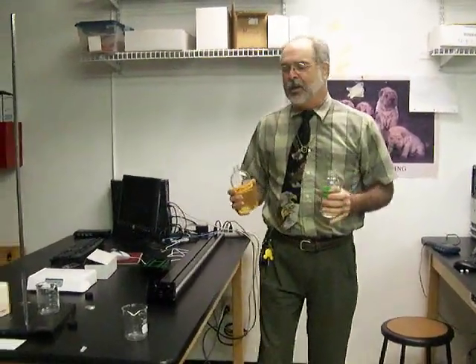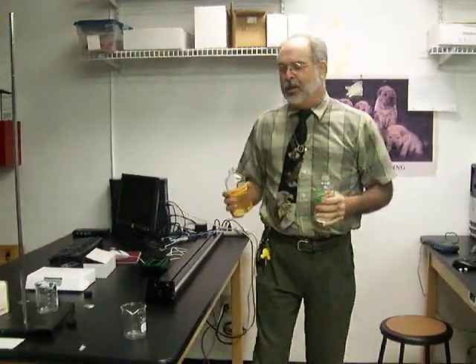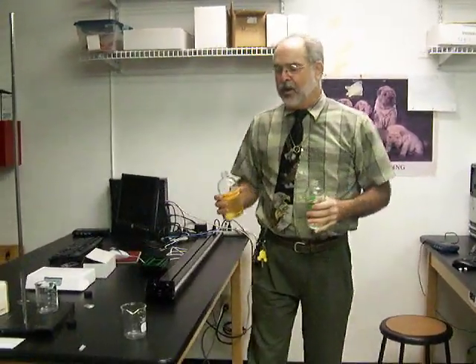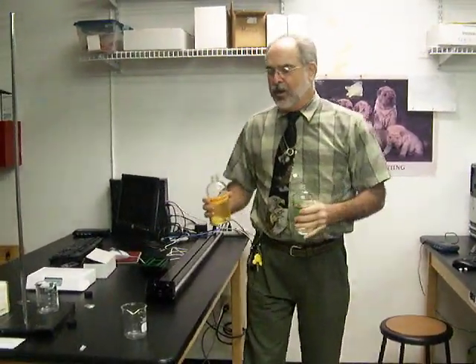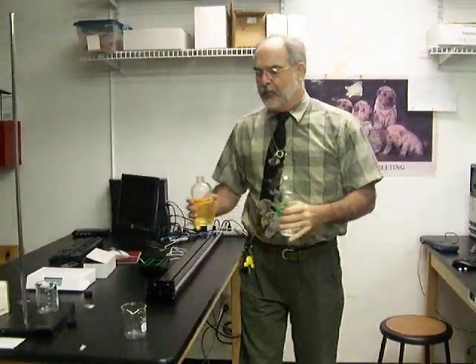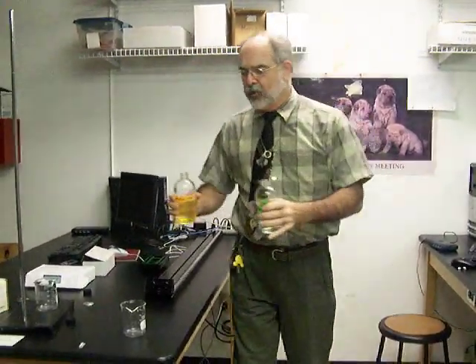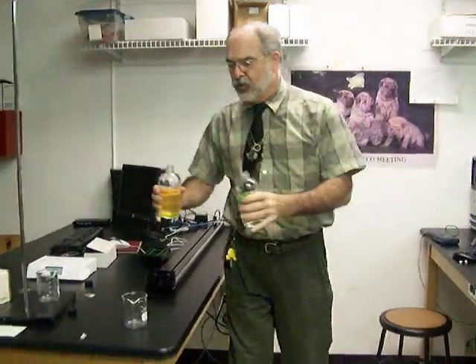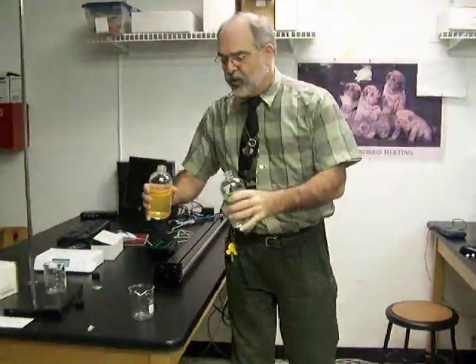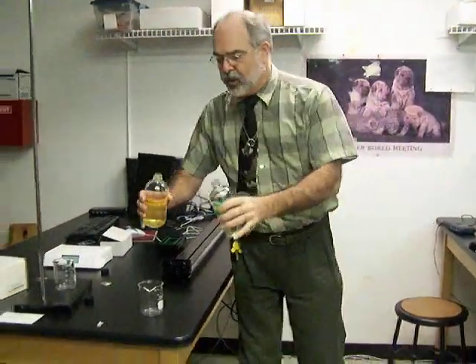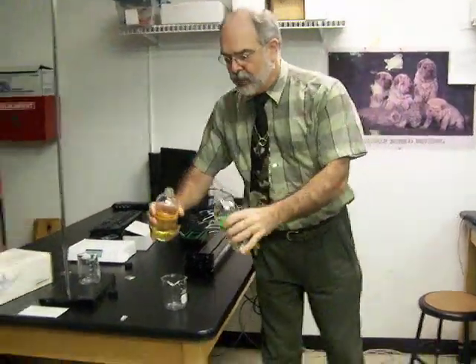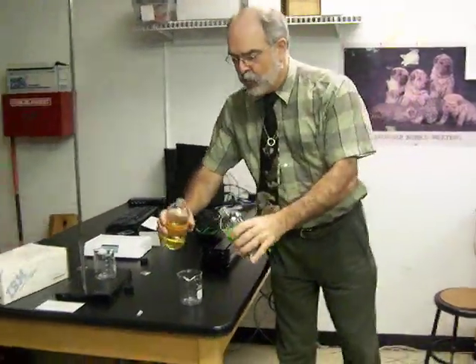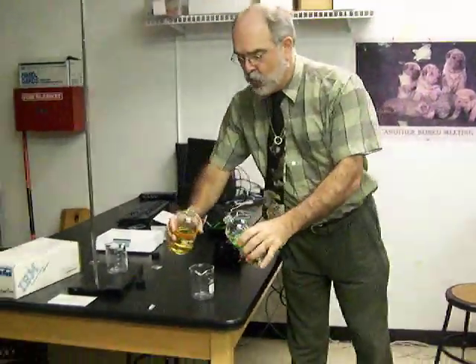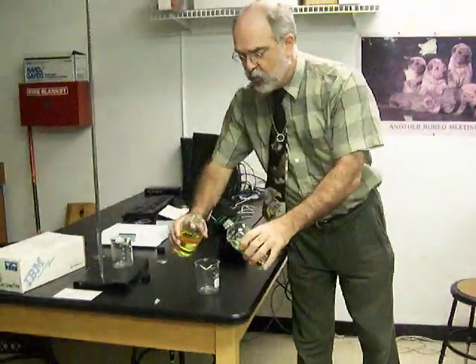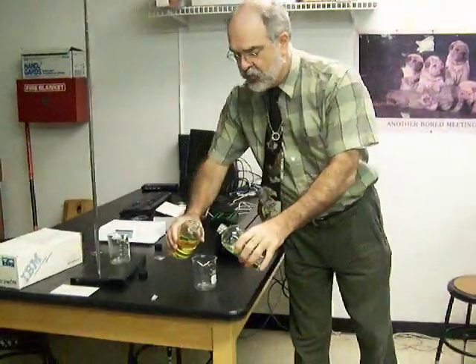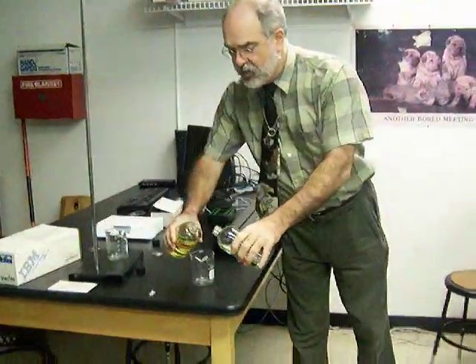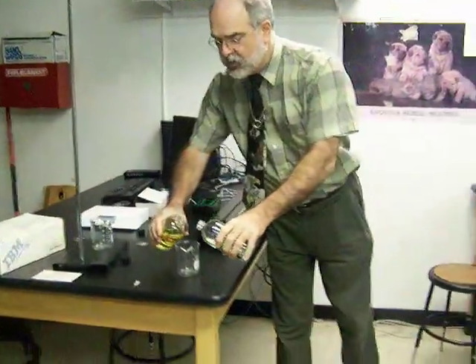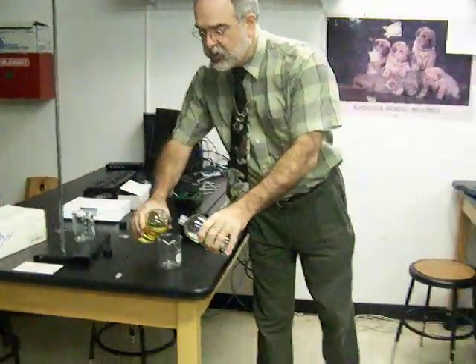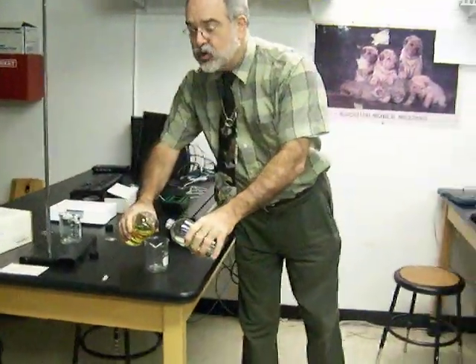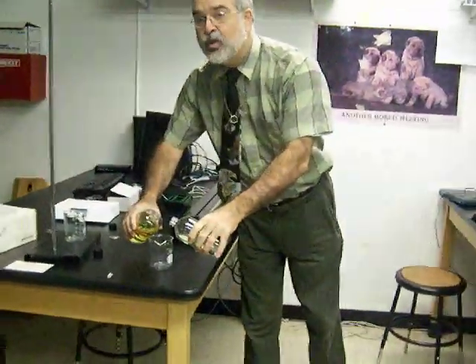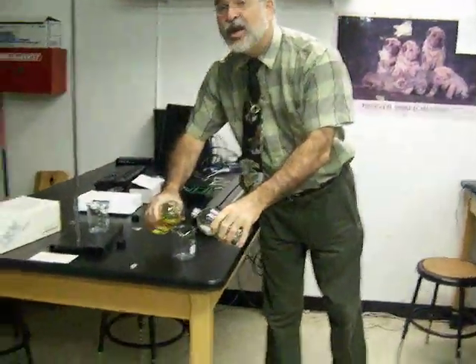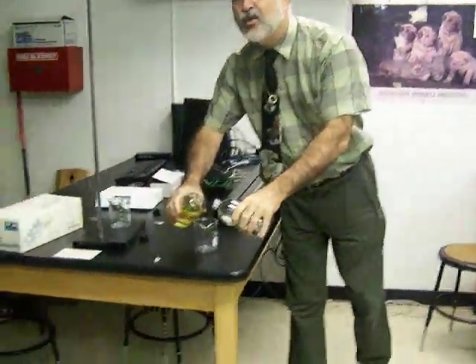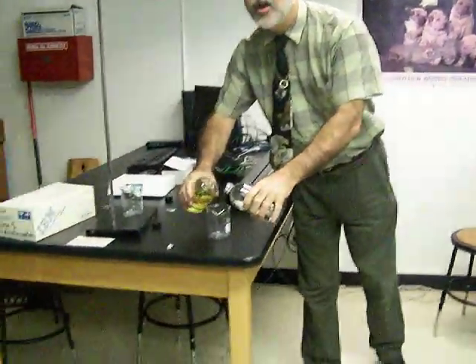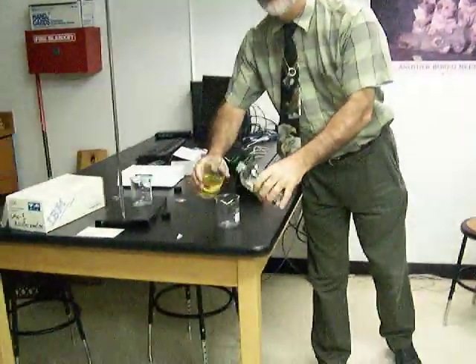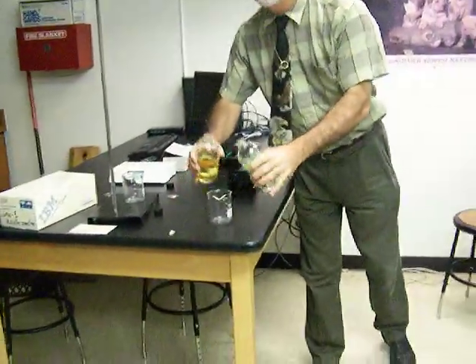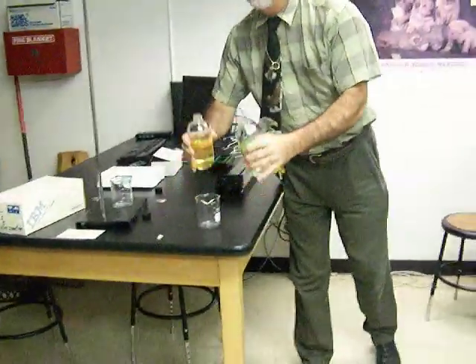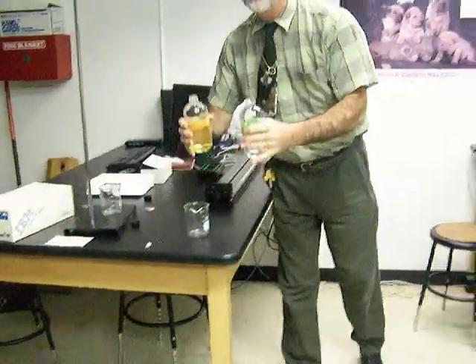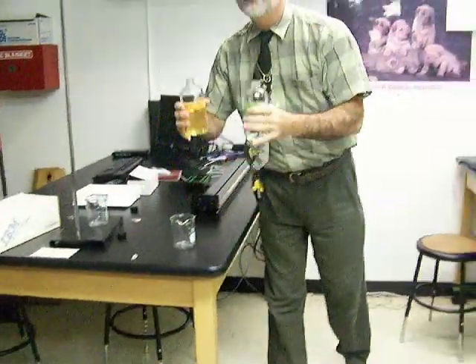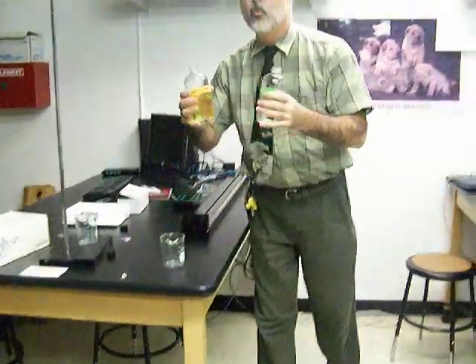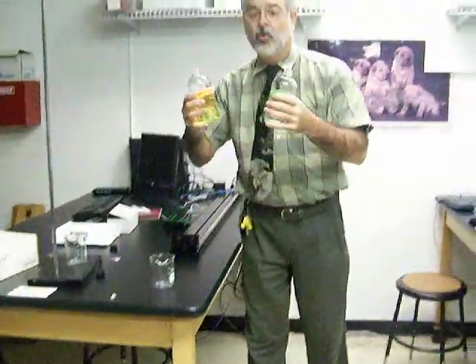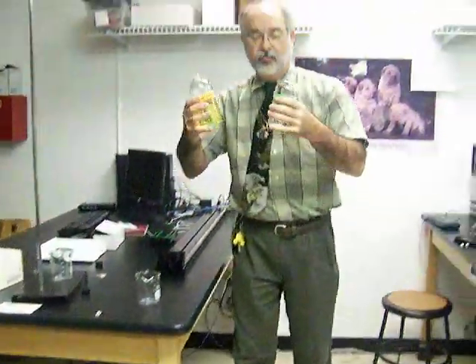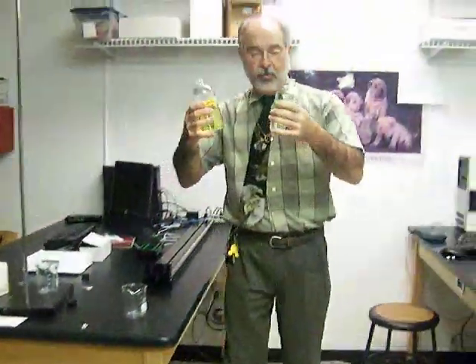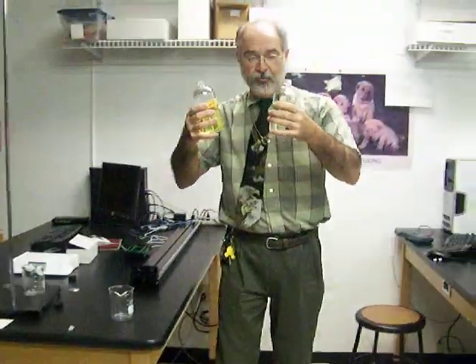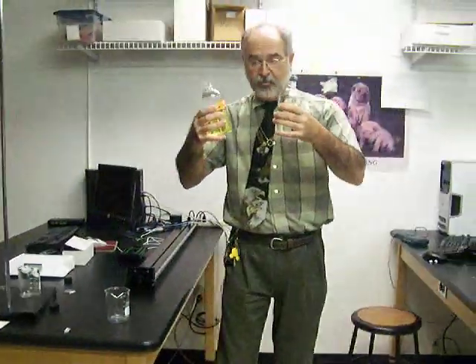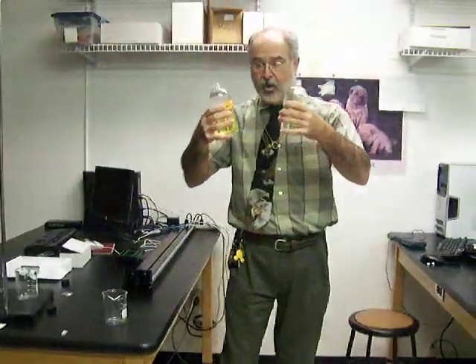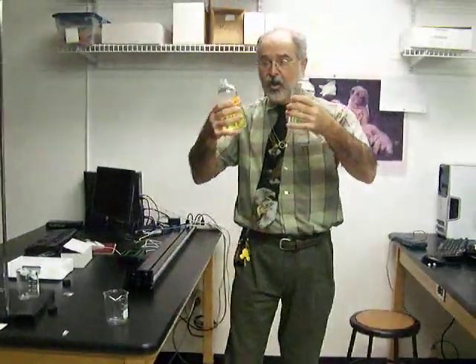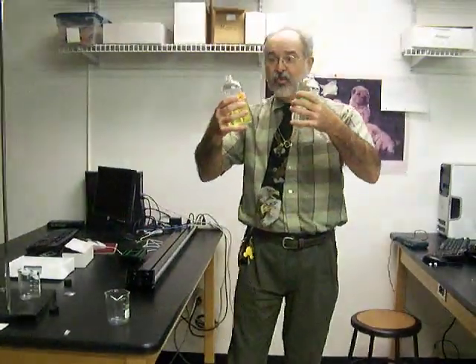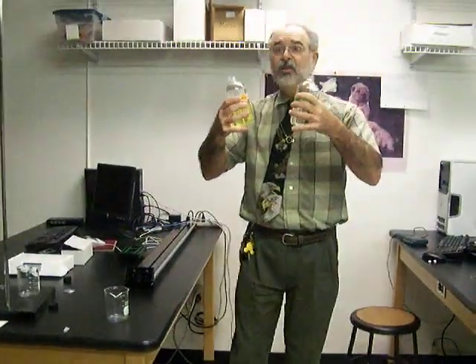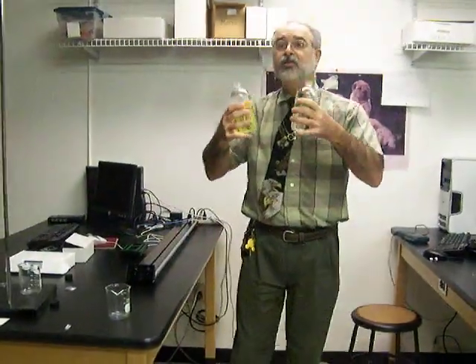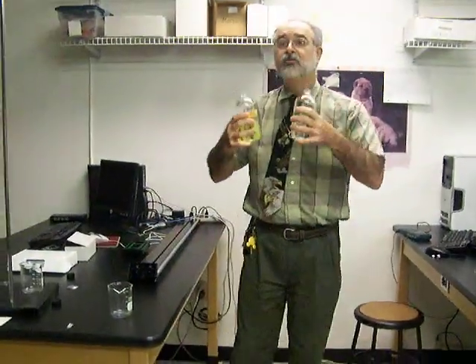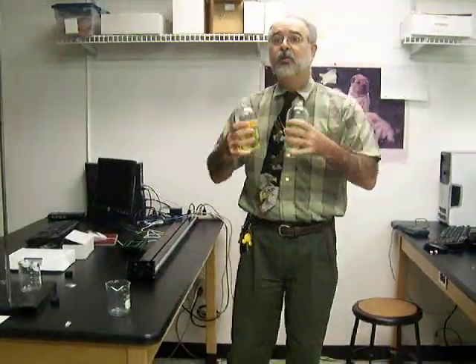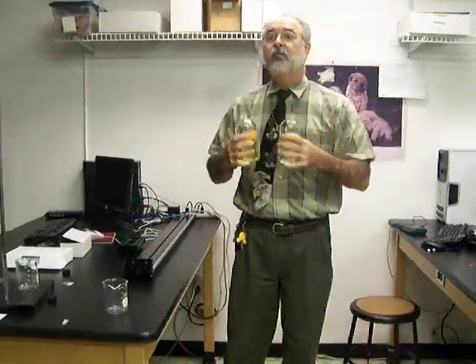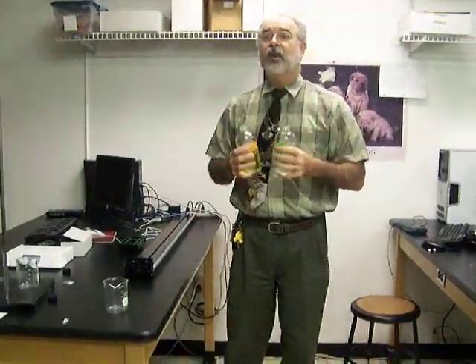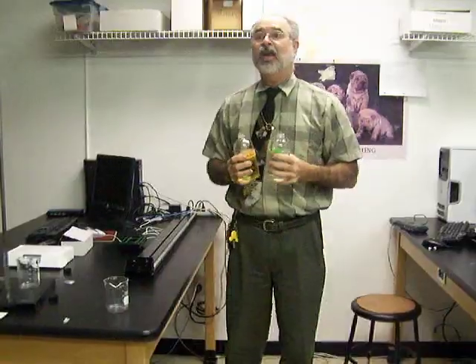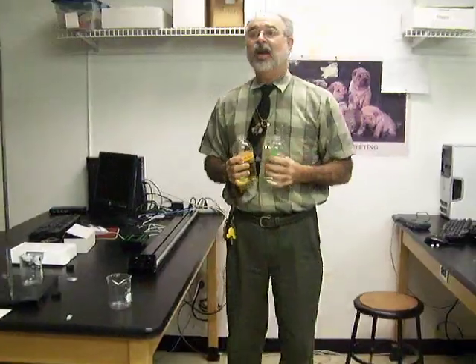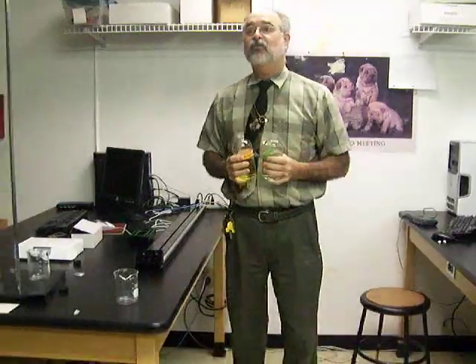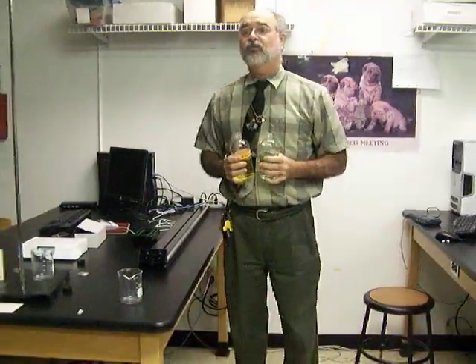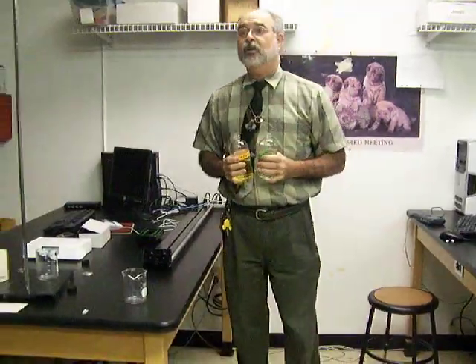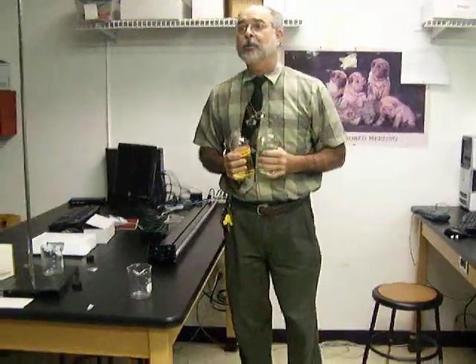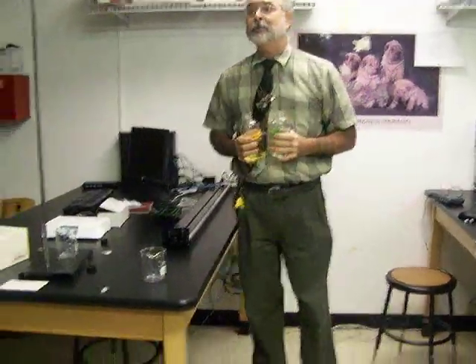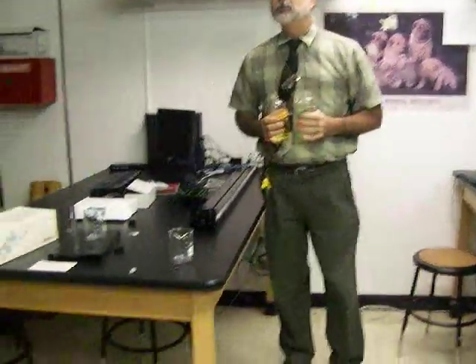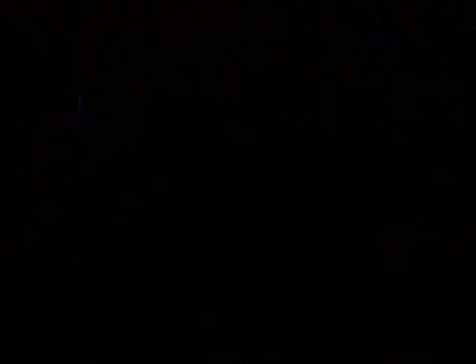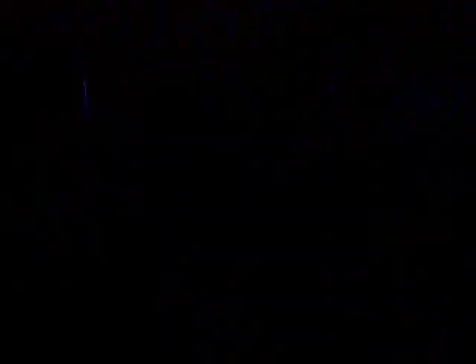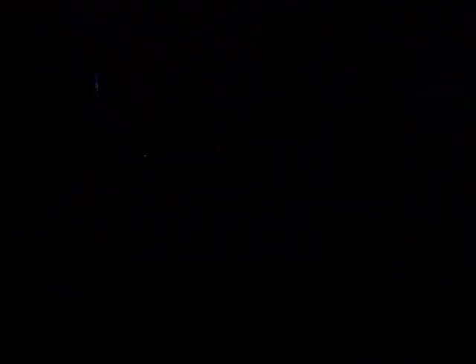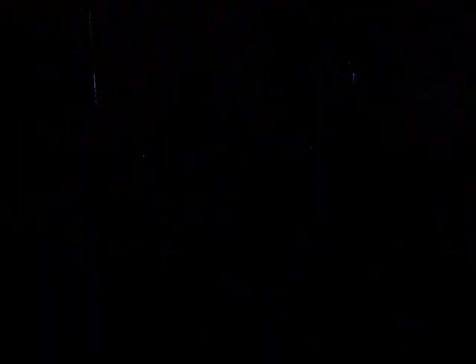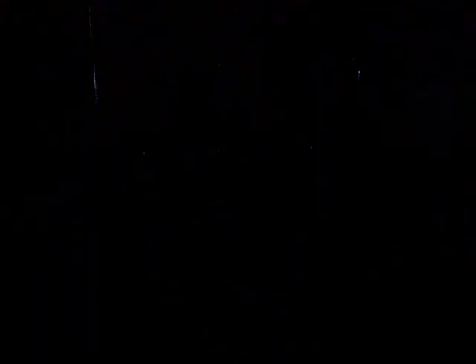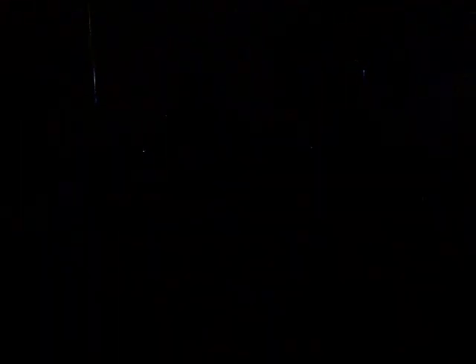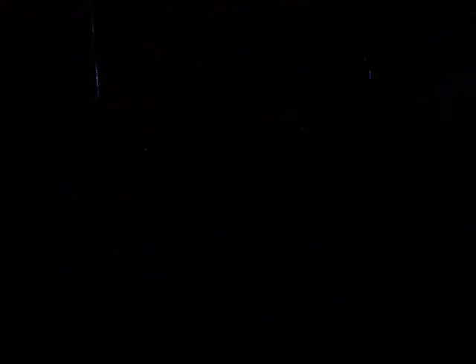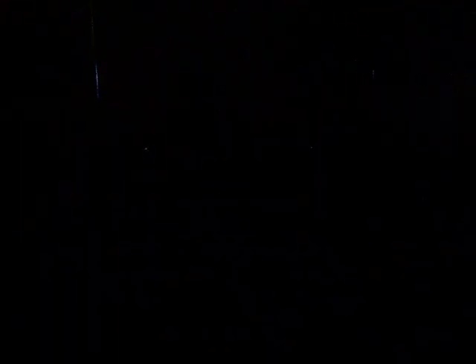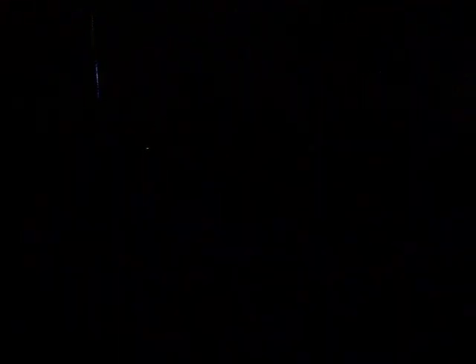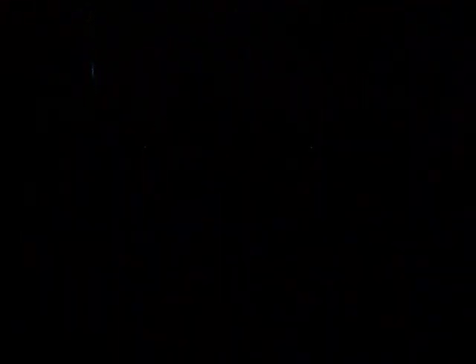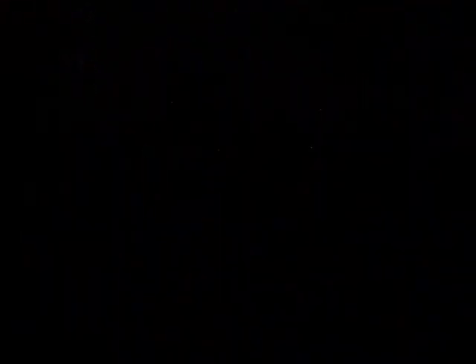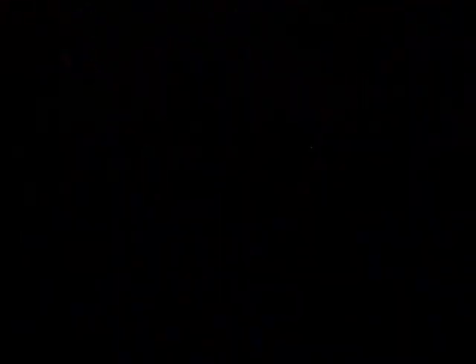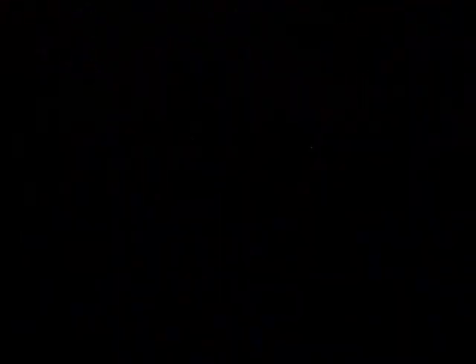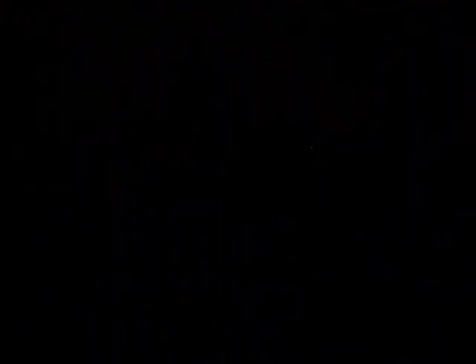And I'm literally going to pour these two in there. I'm not going to pour all of this, but about half of it. Okay, so here we go.